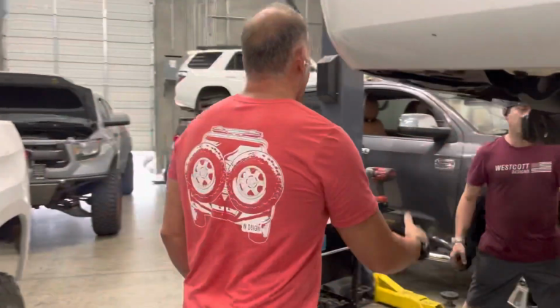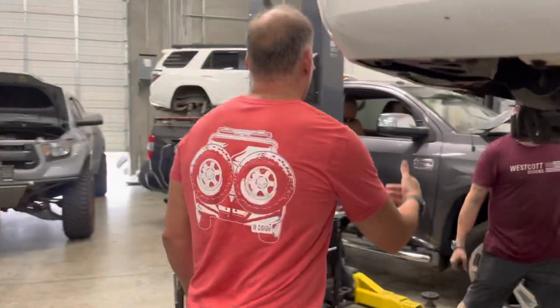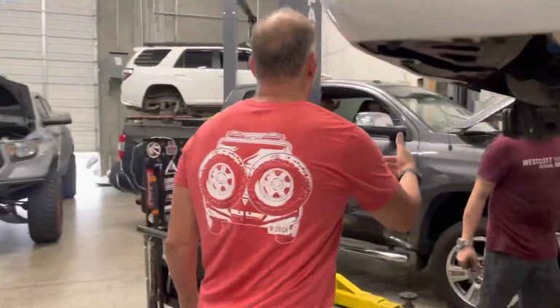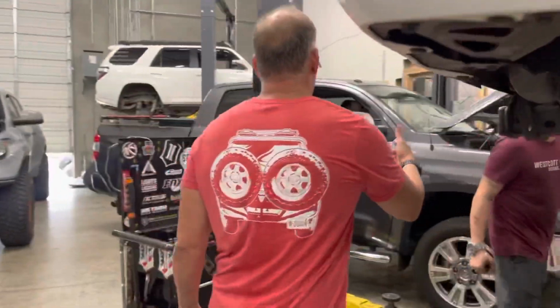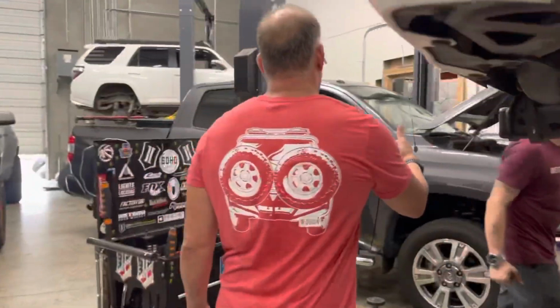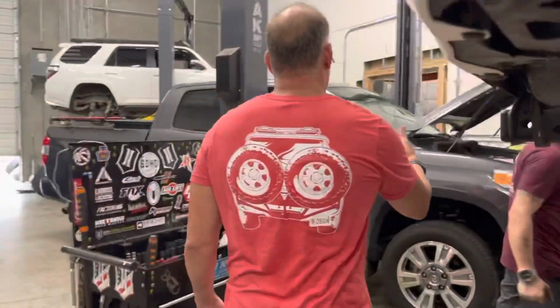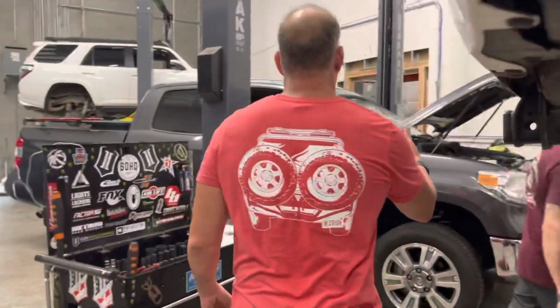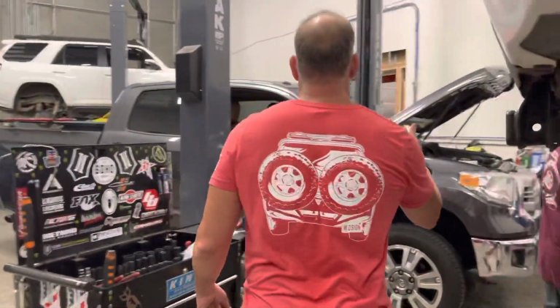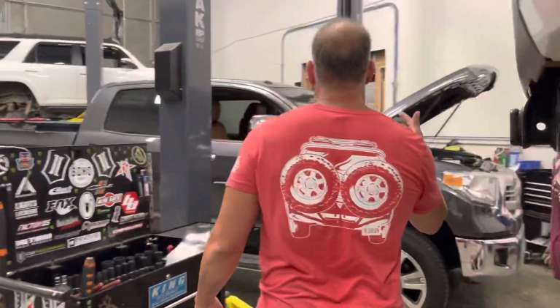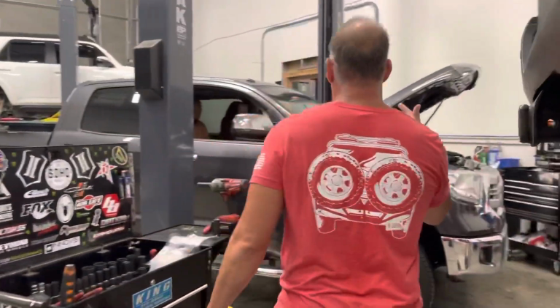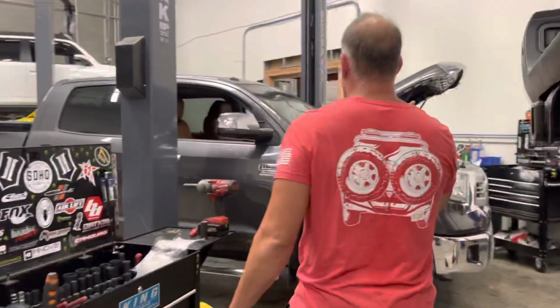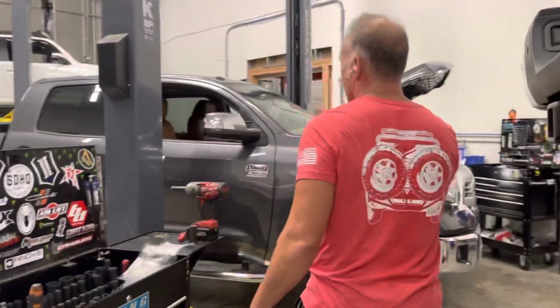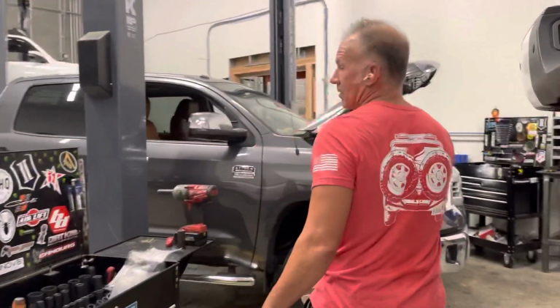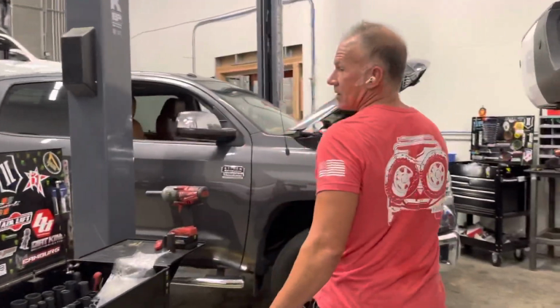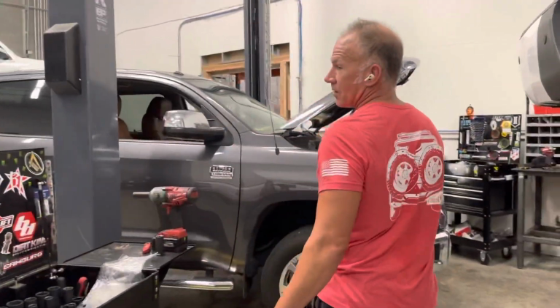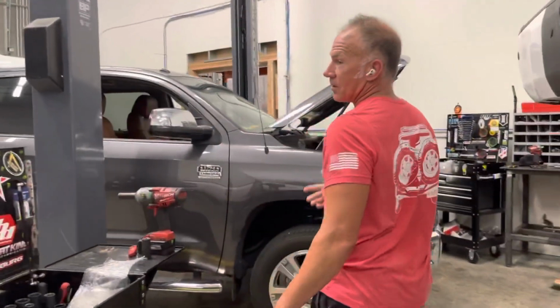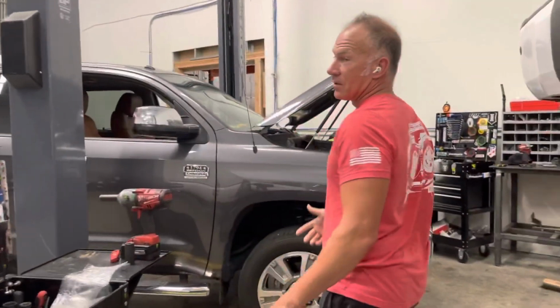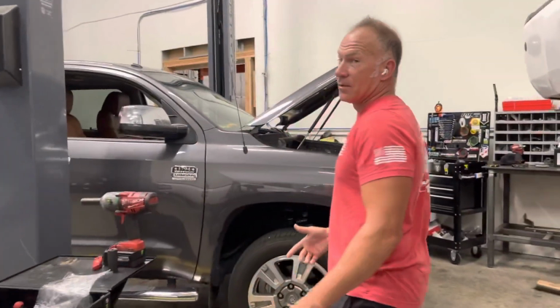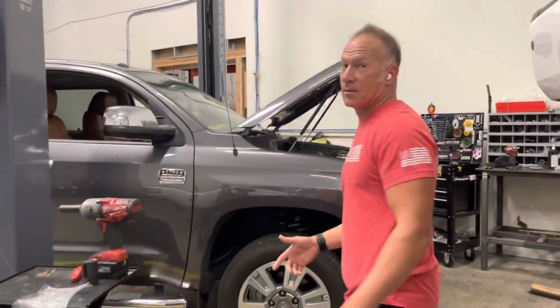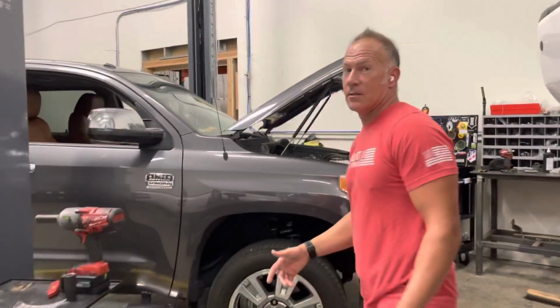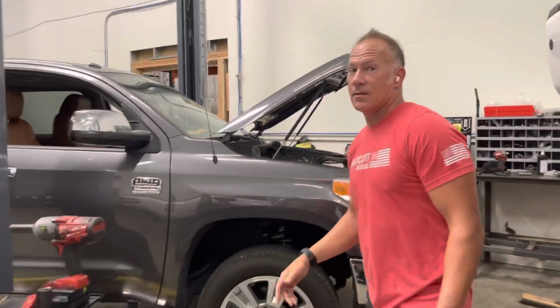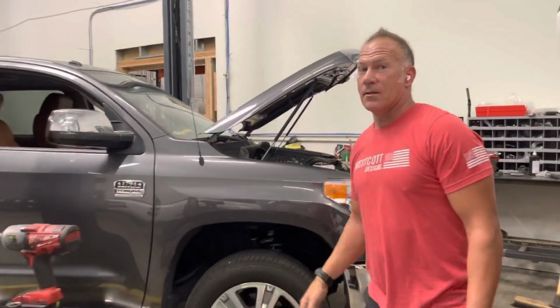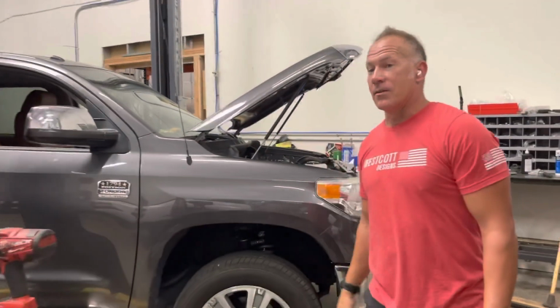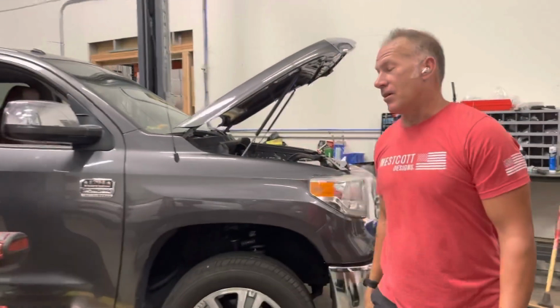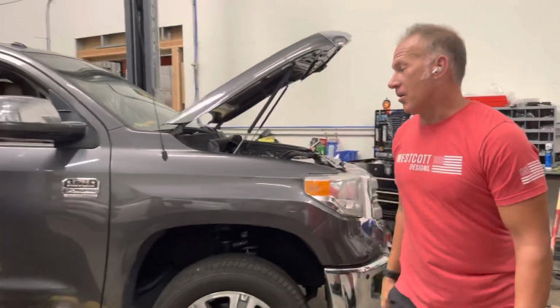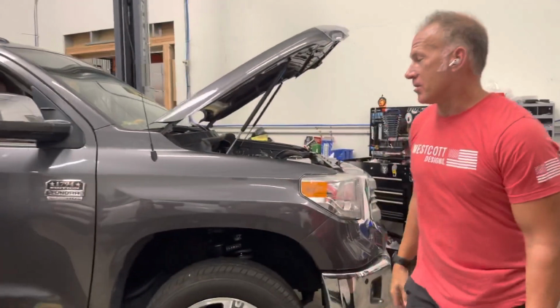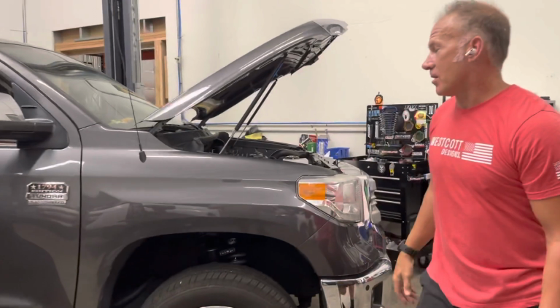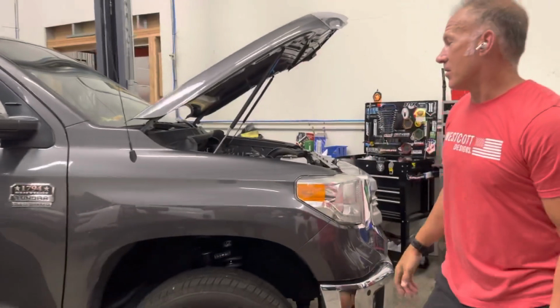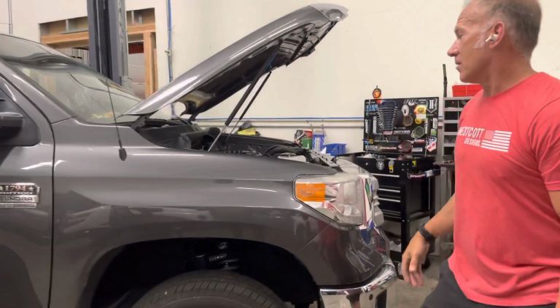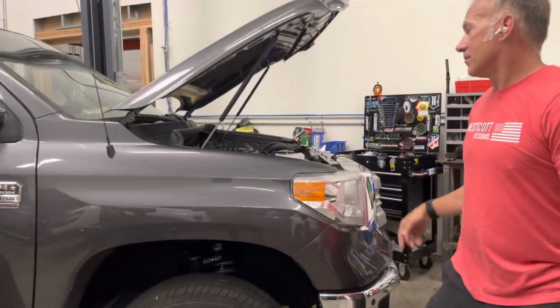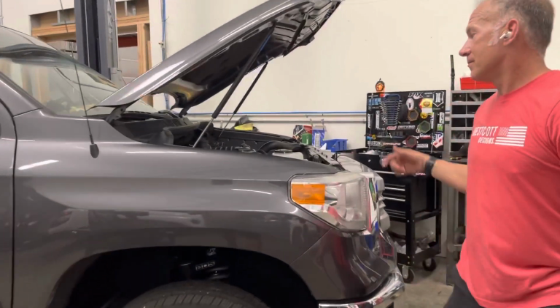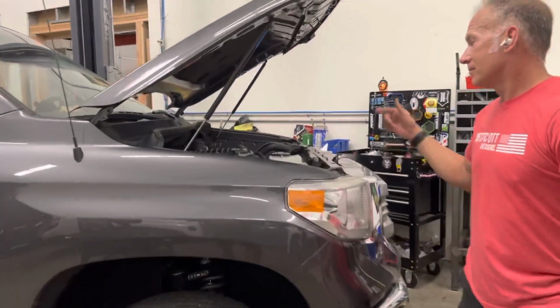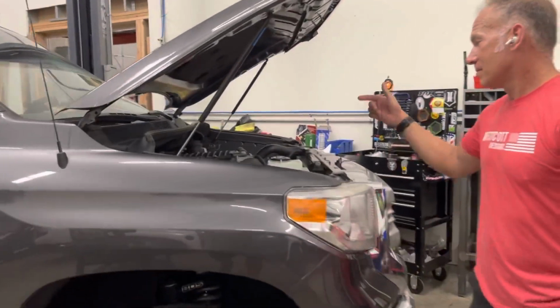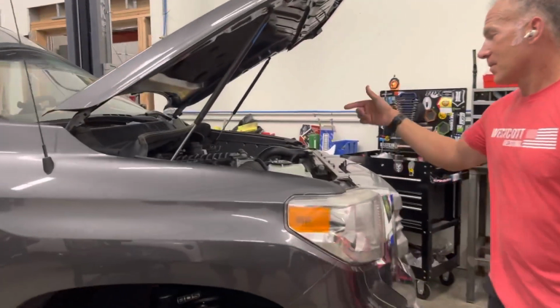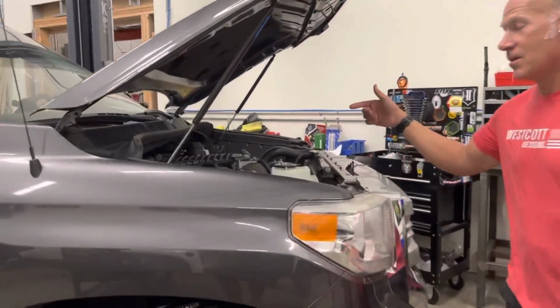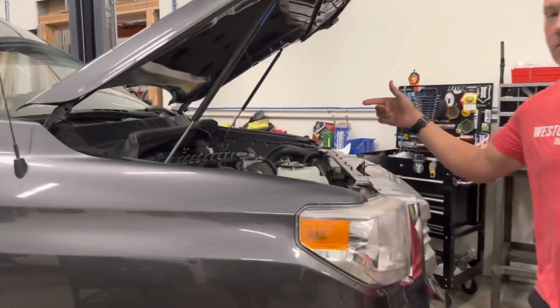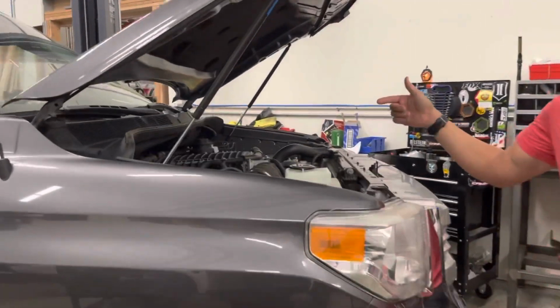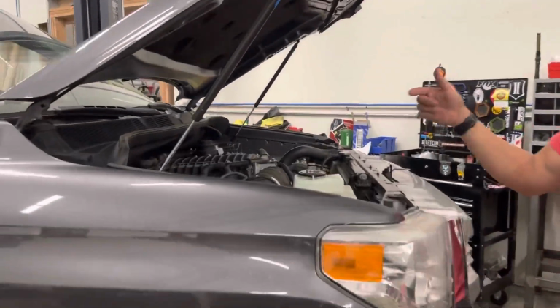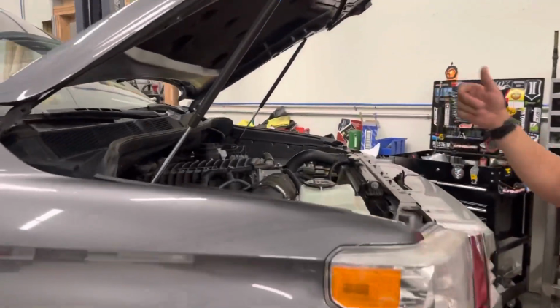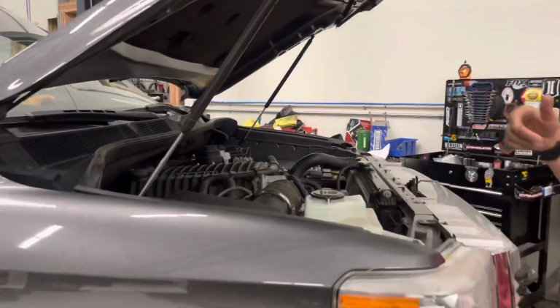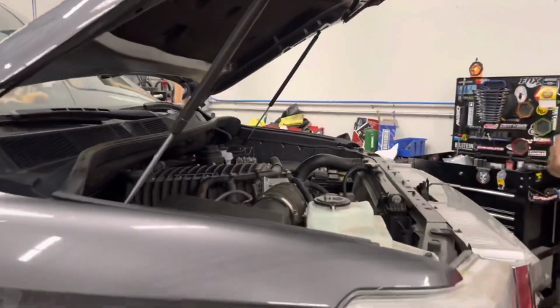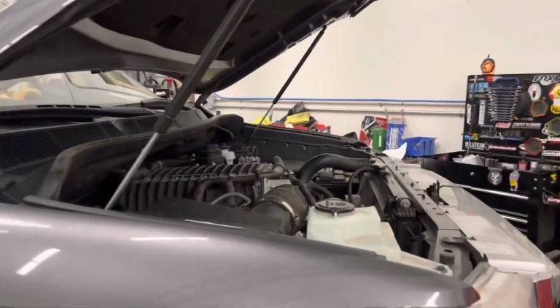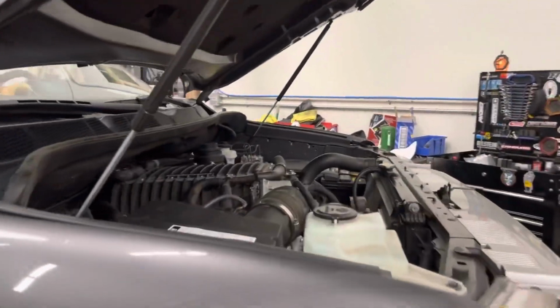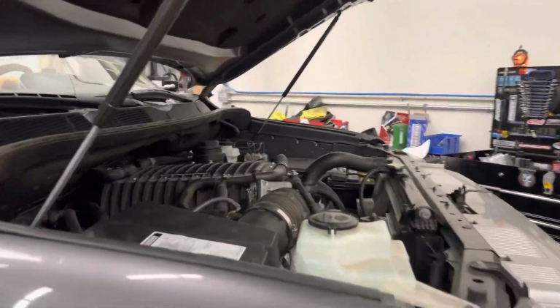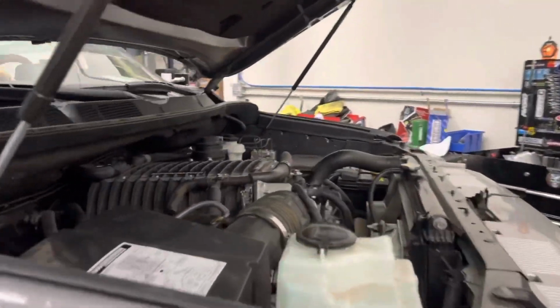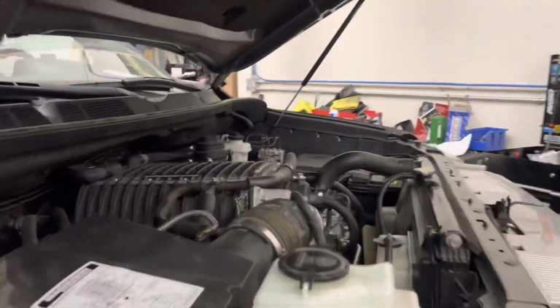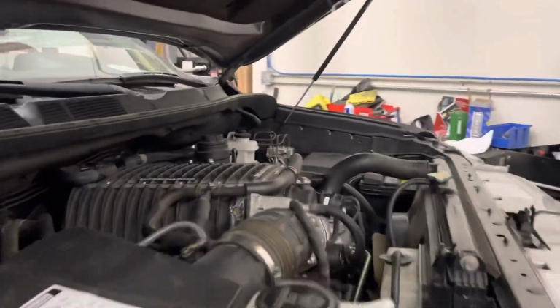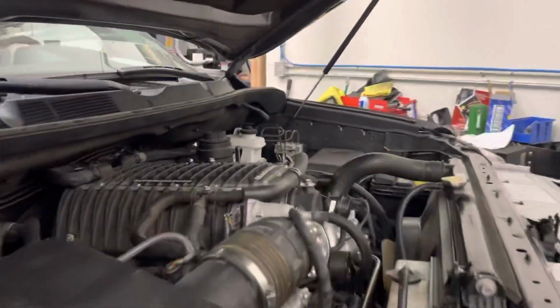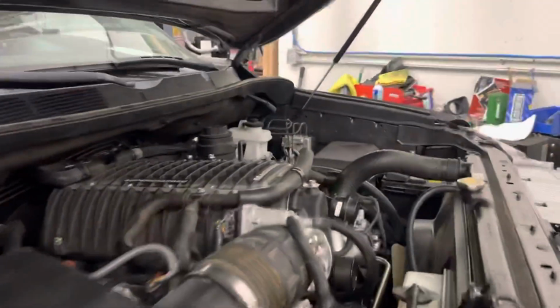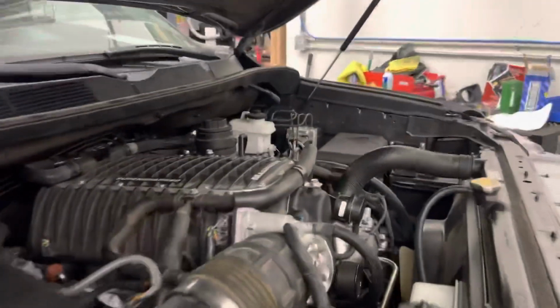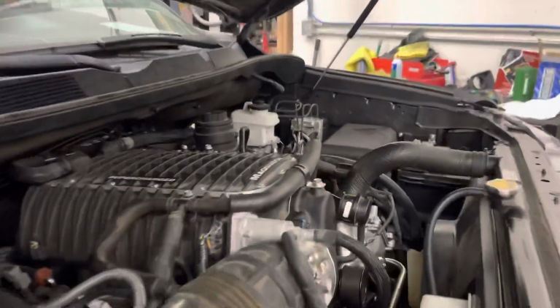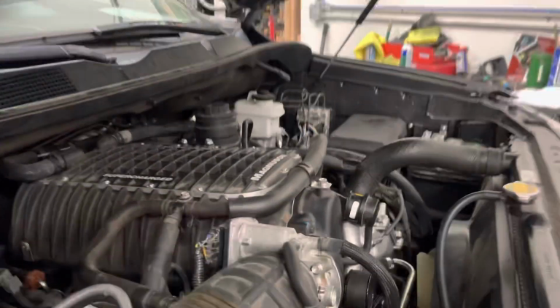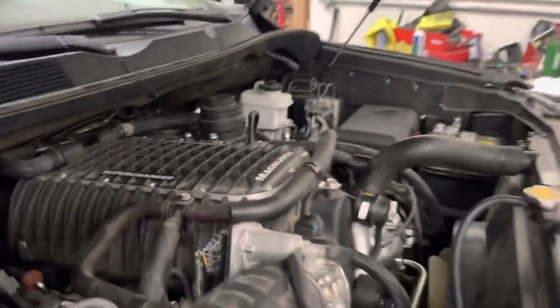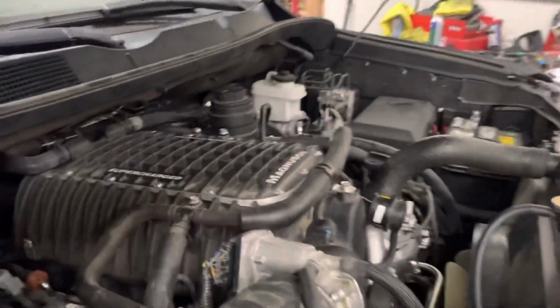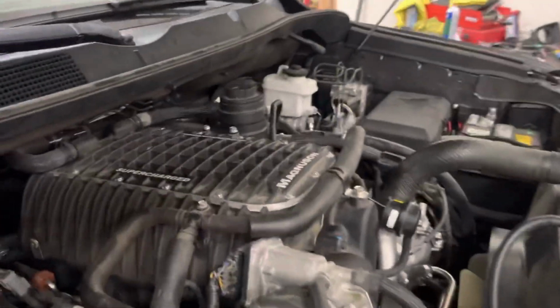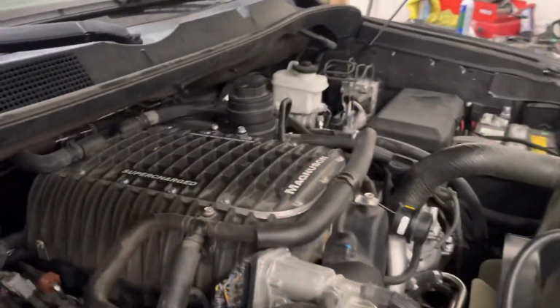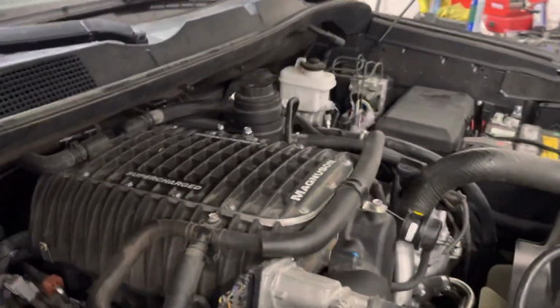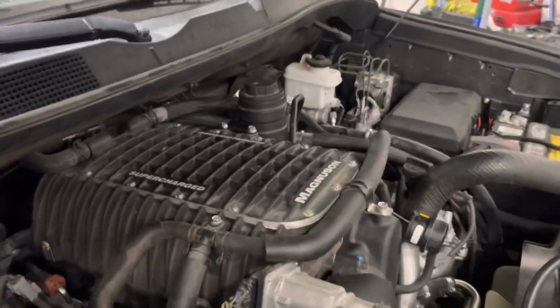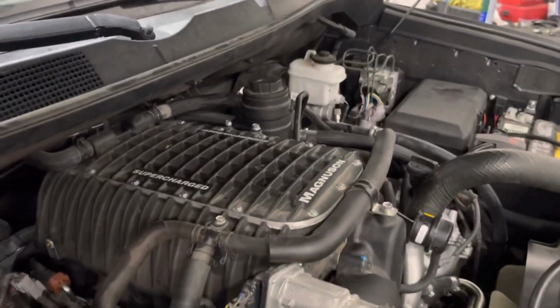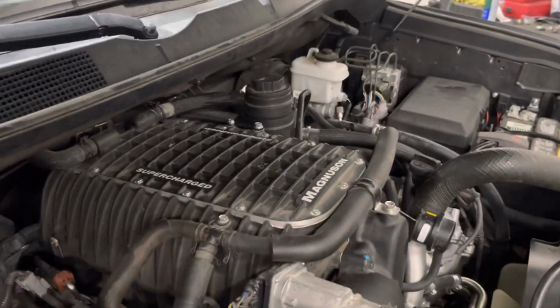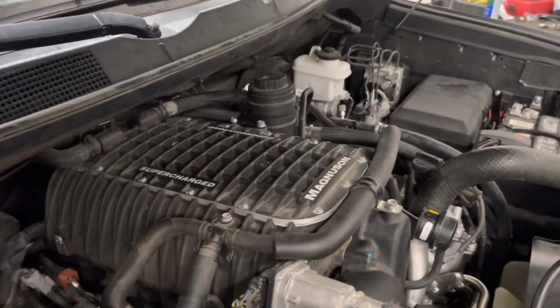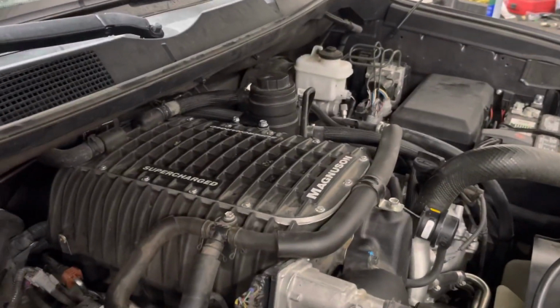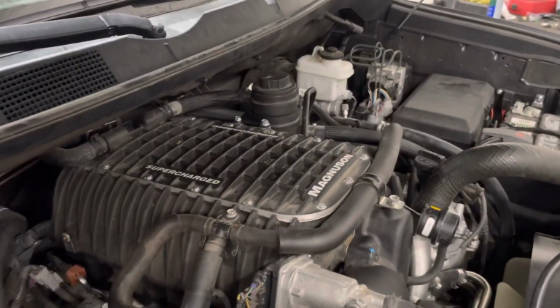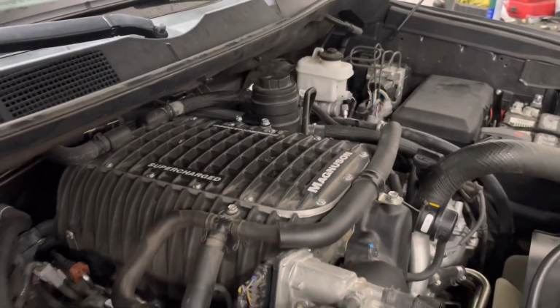Over here, another Tundra with a supercharger — Magnuson. Horsepower.